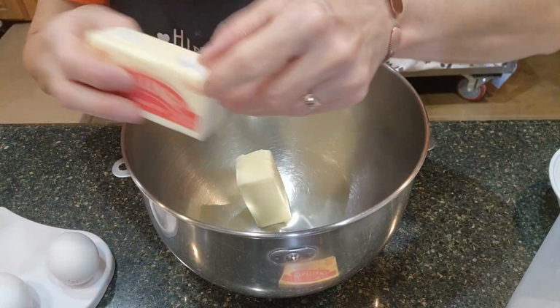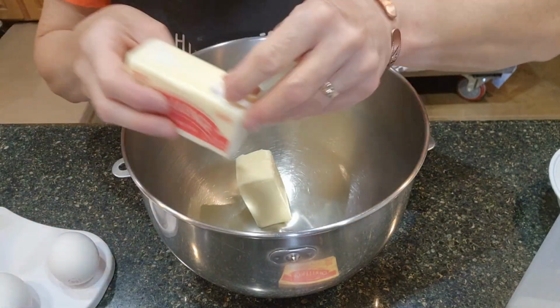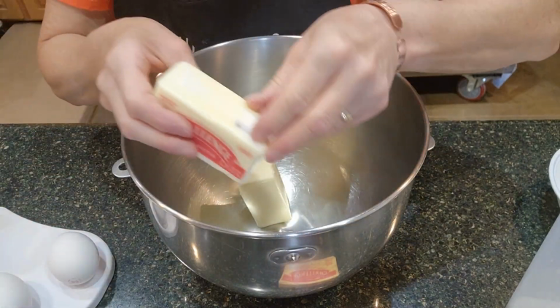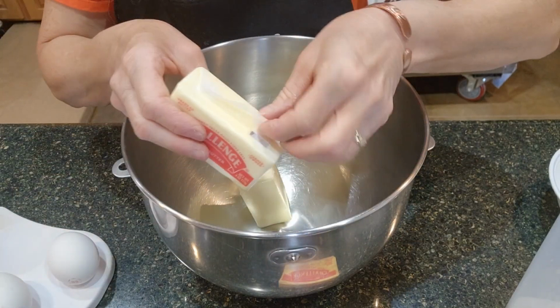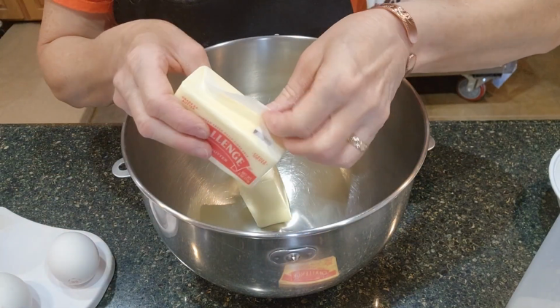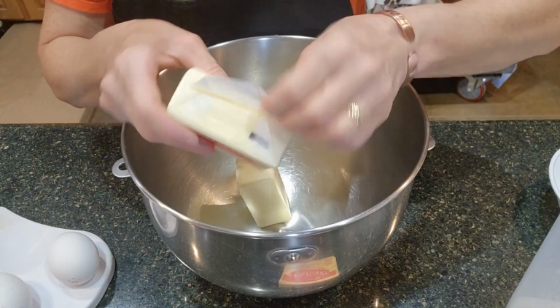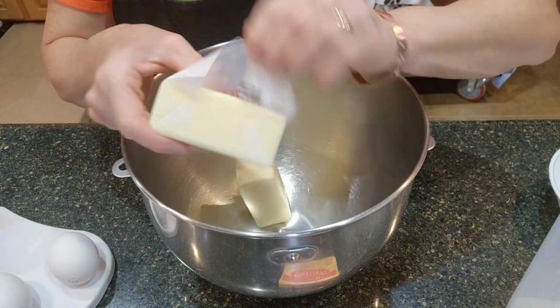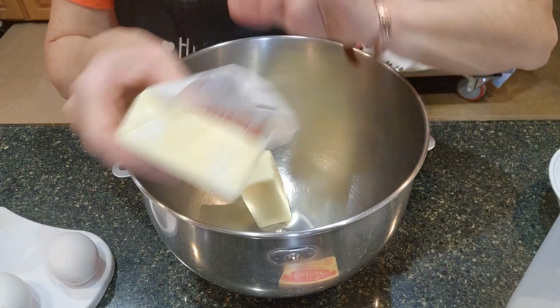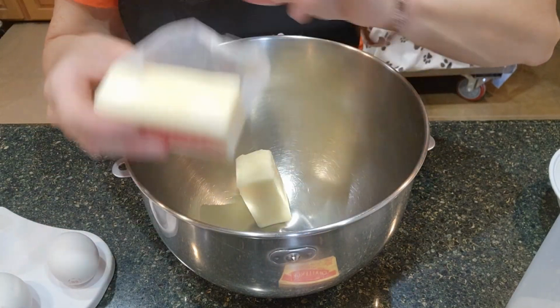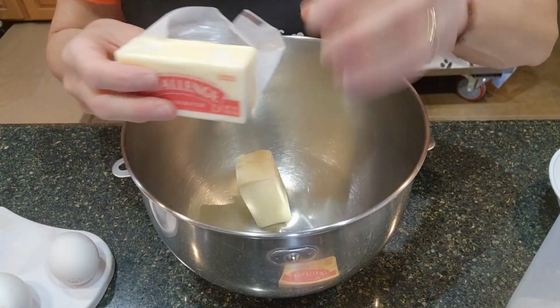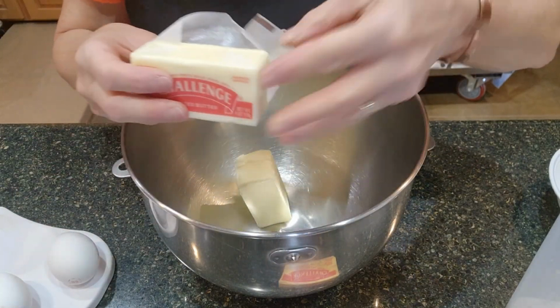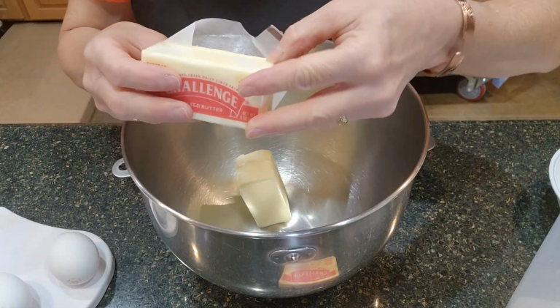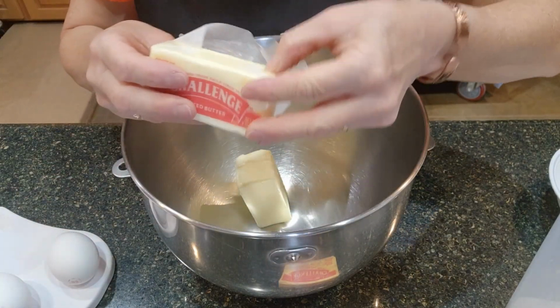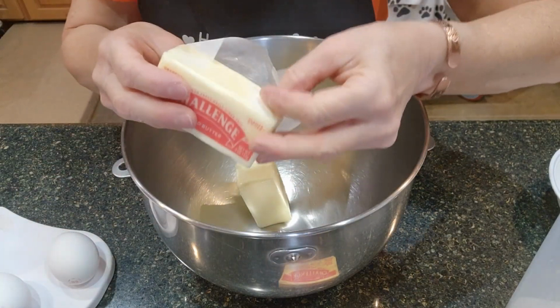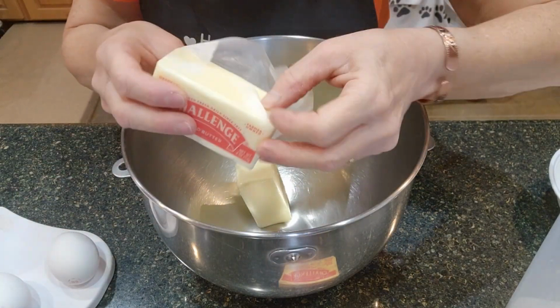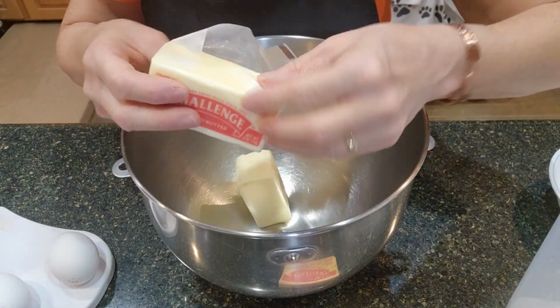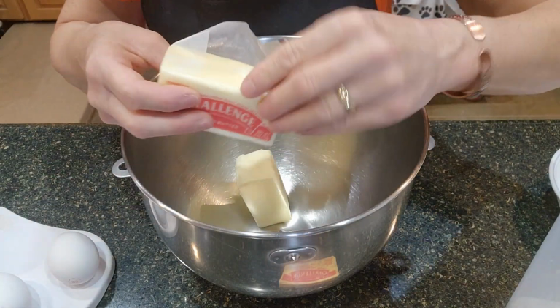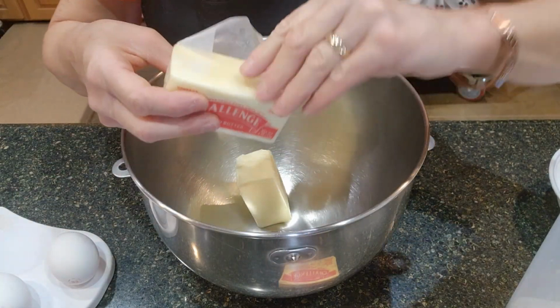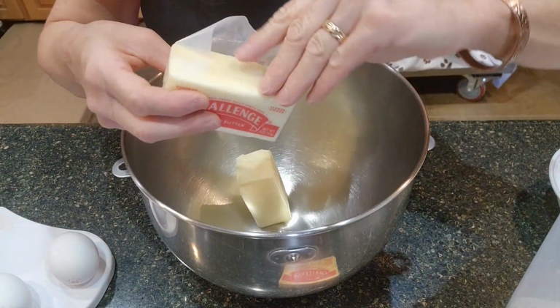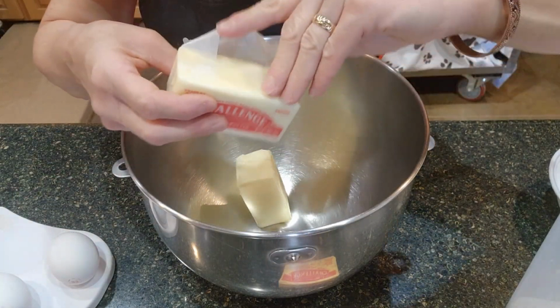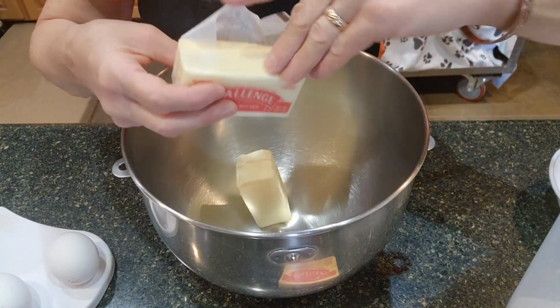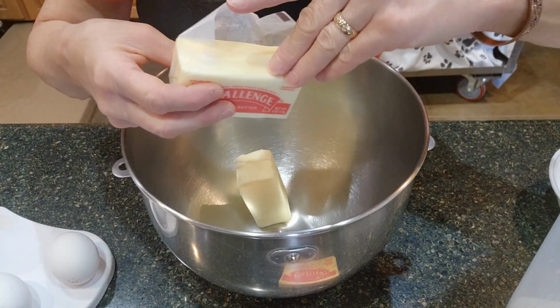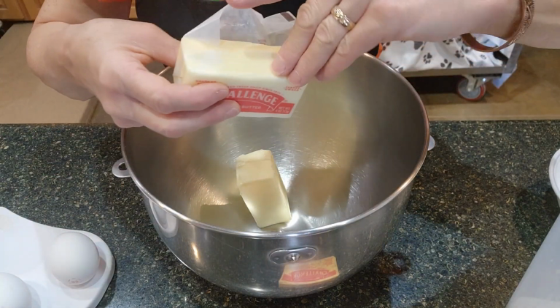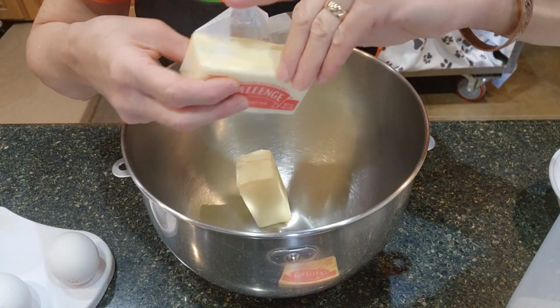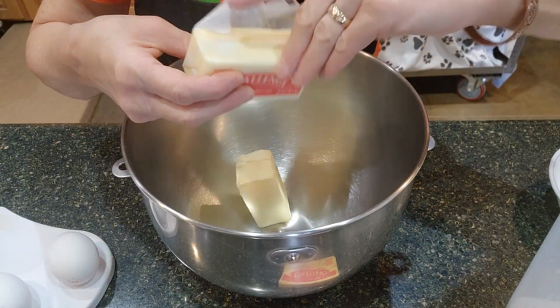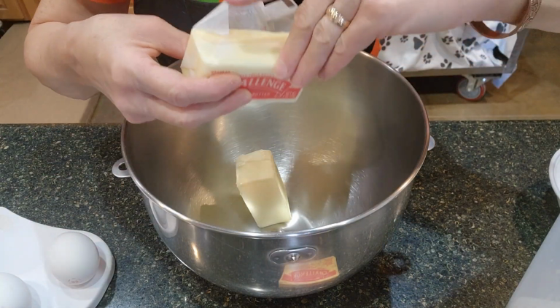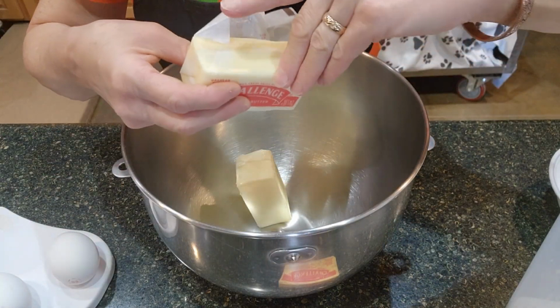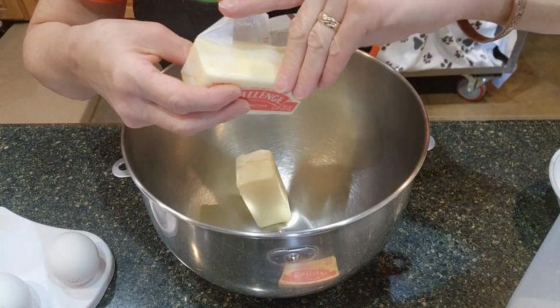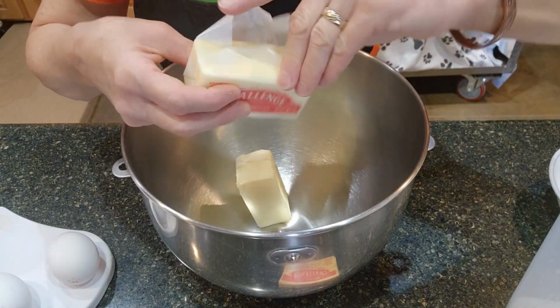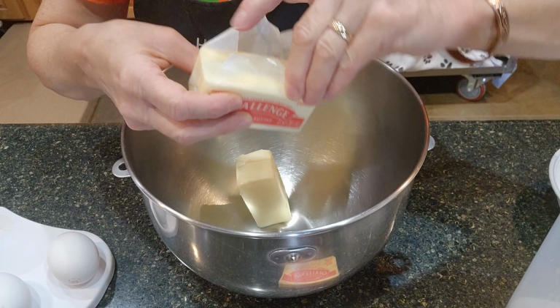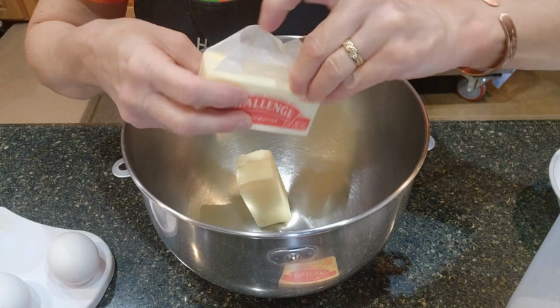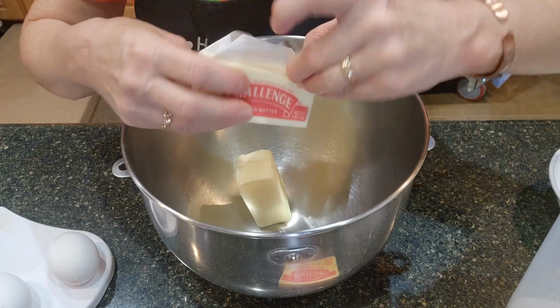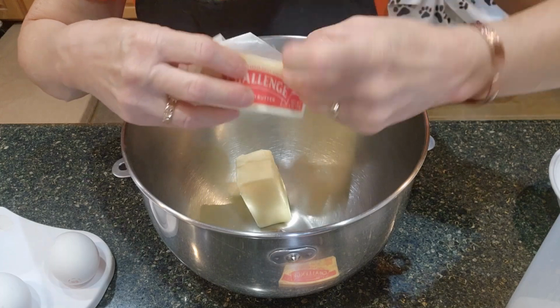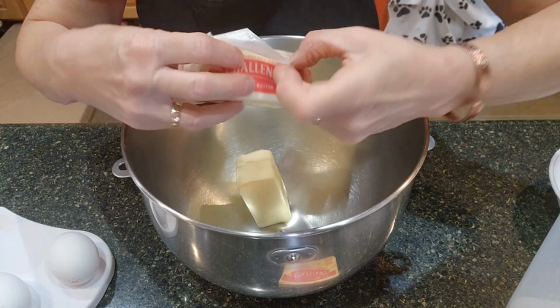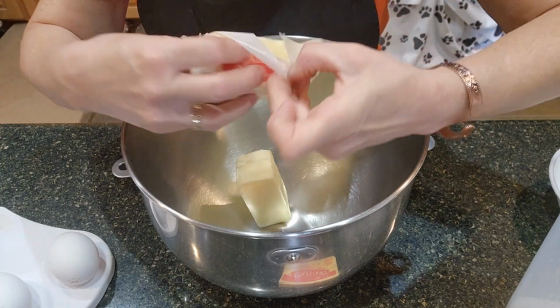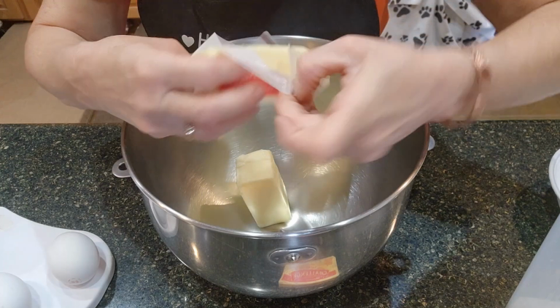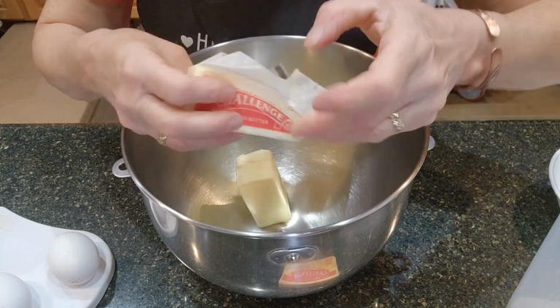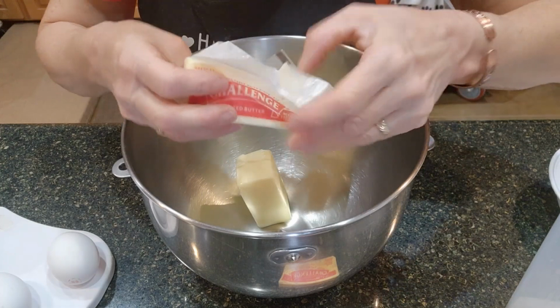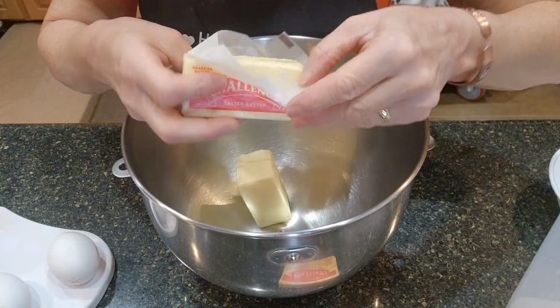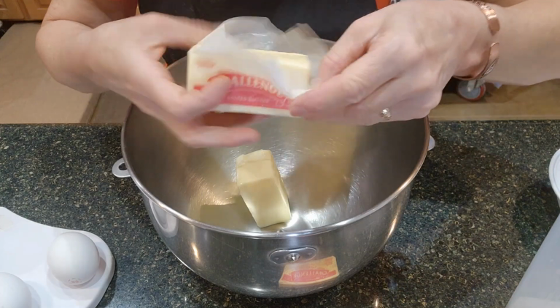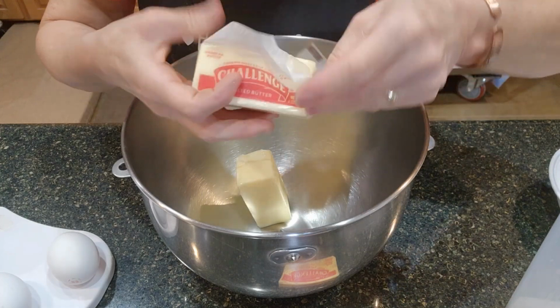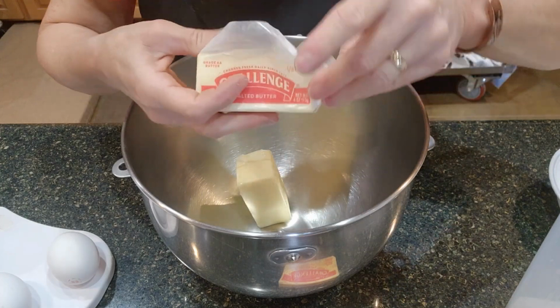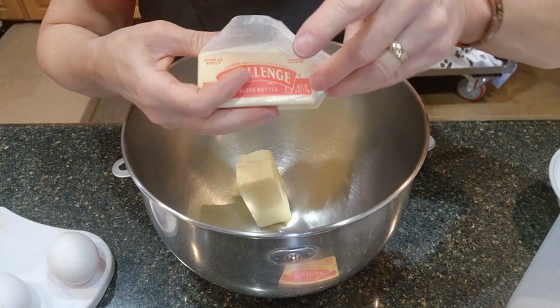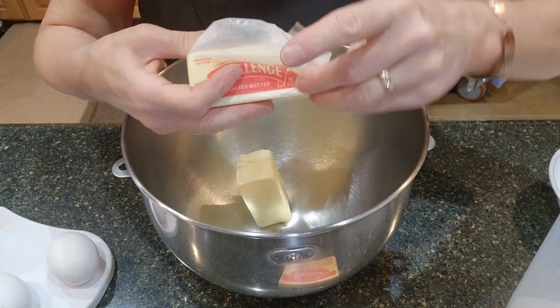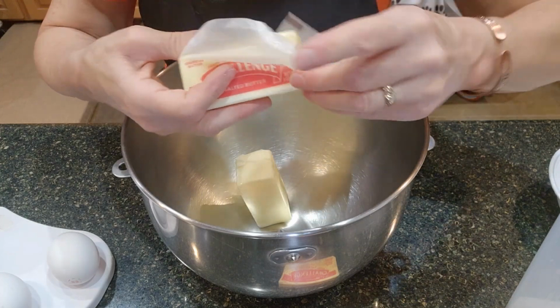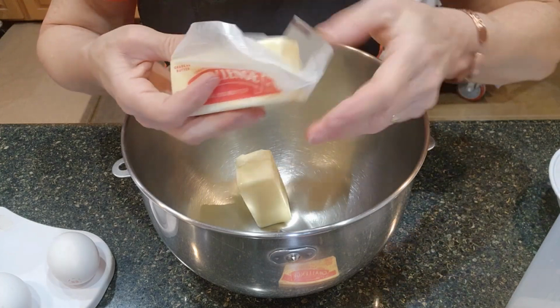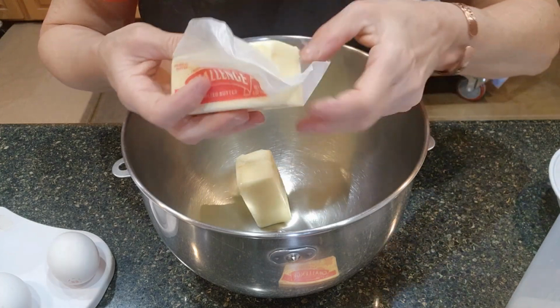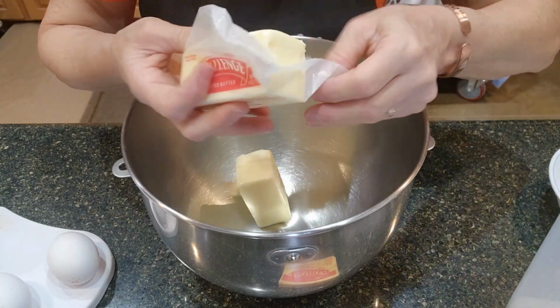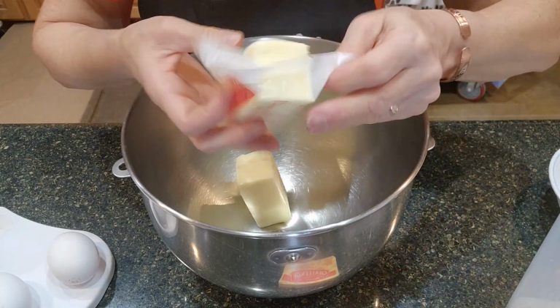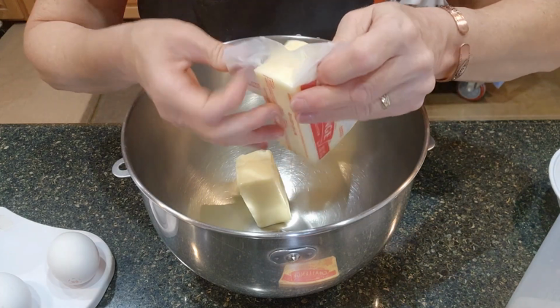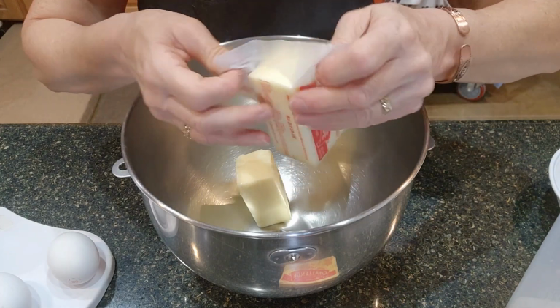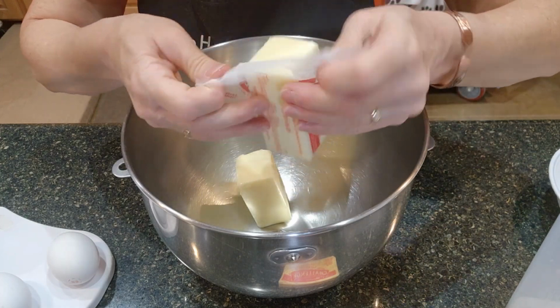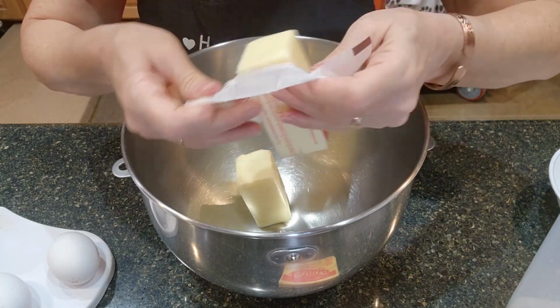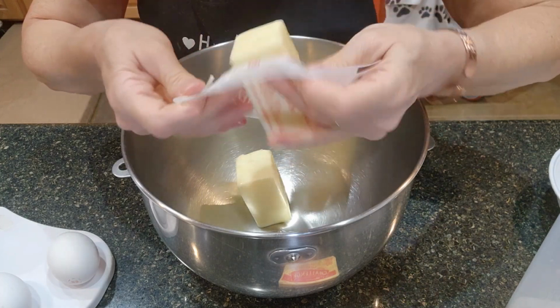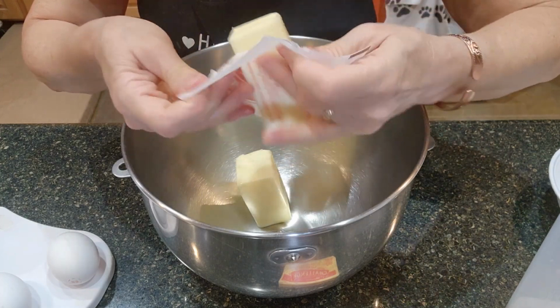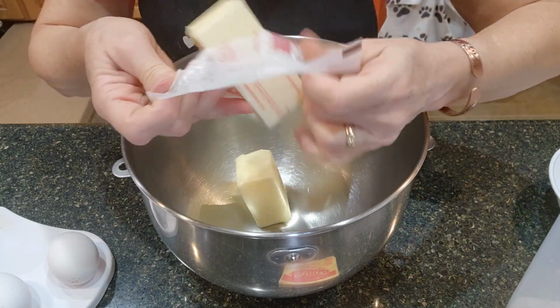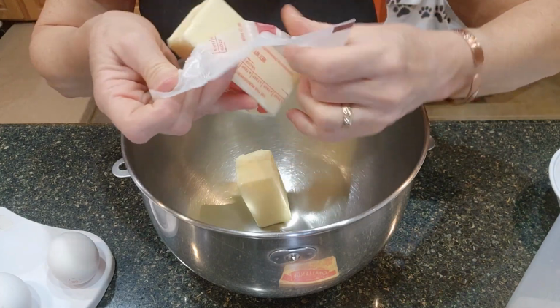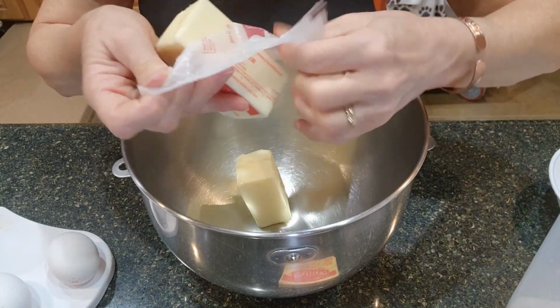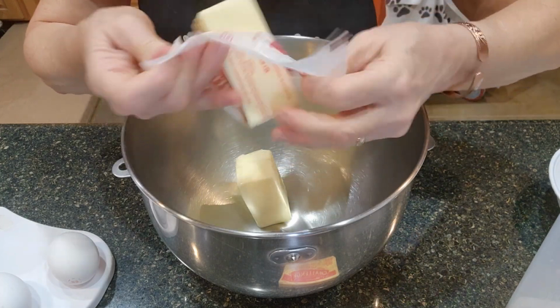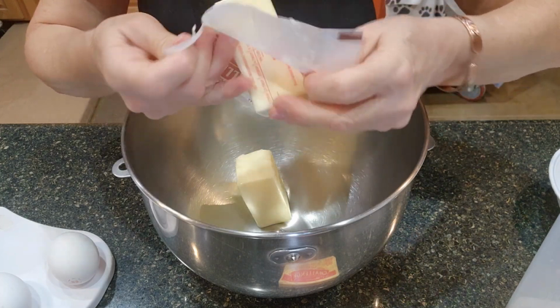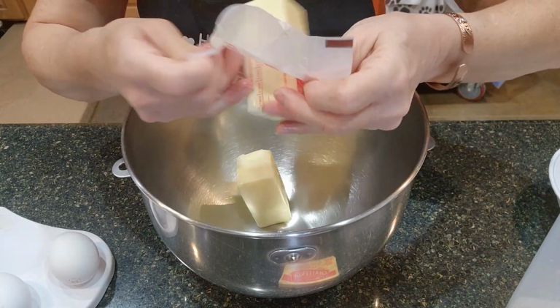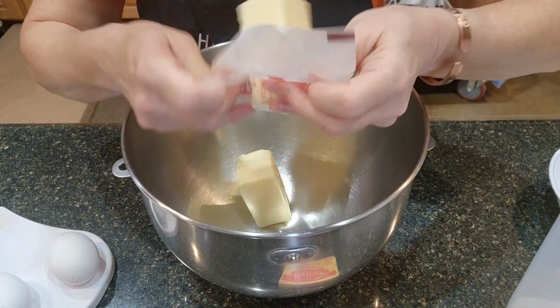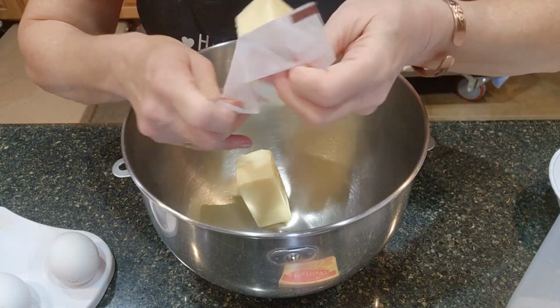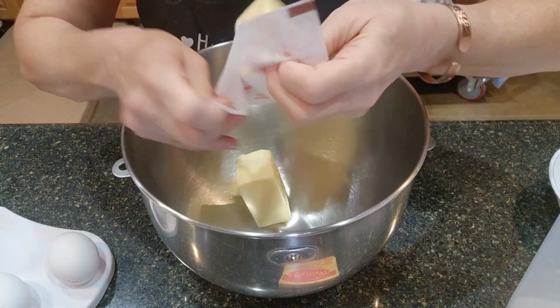This is a fun time of year. It starts to cool off and I love to do baking.